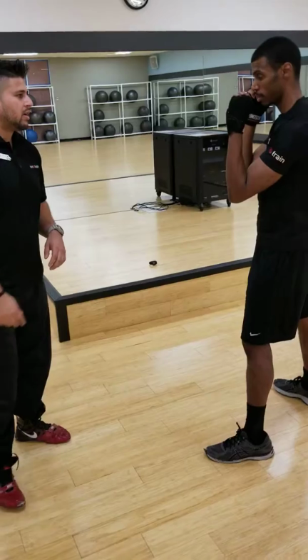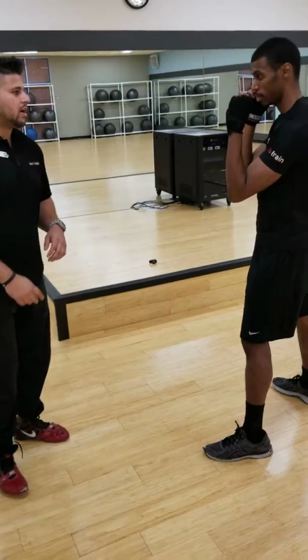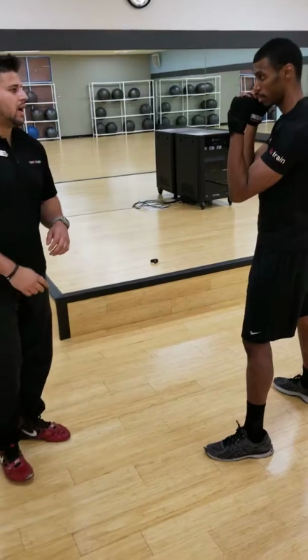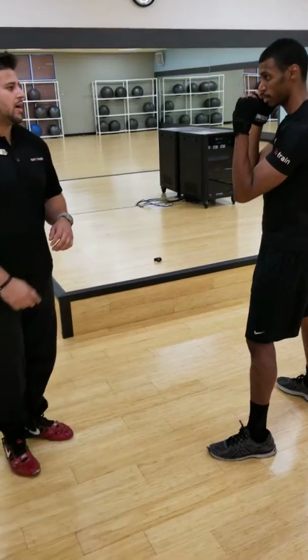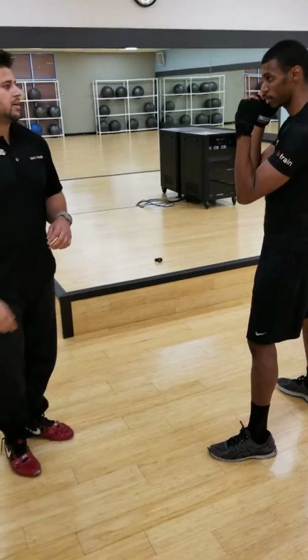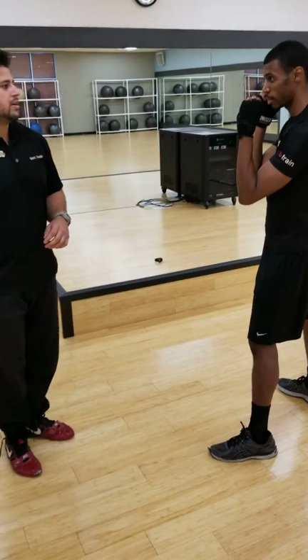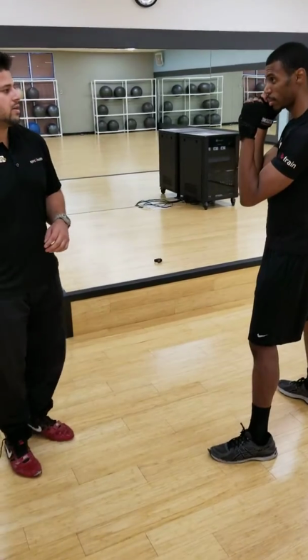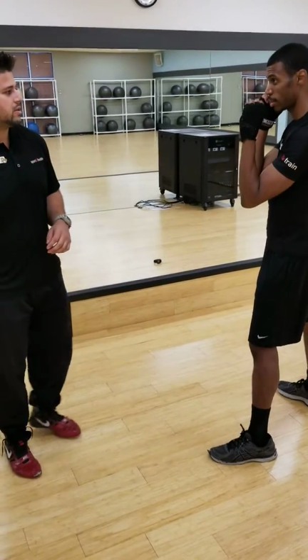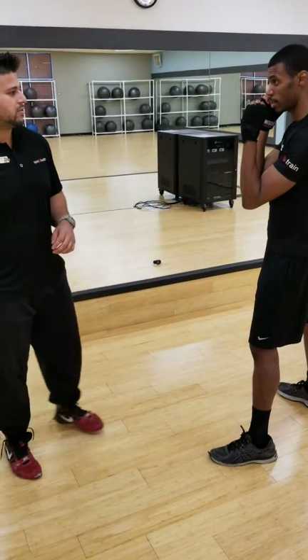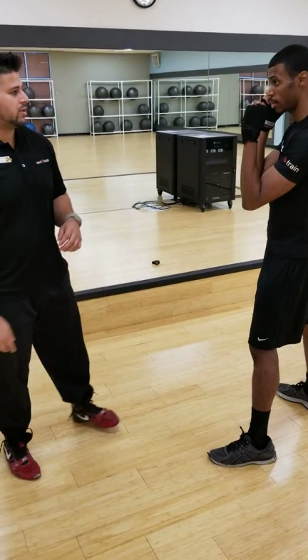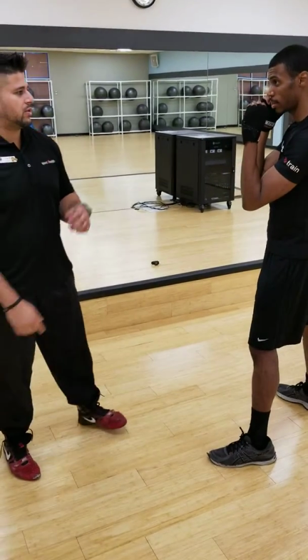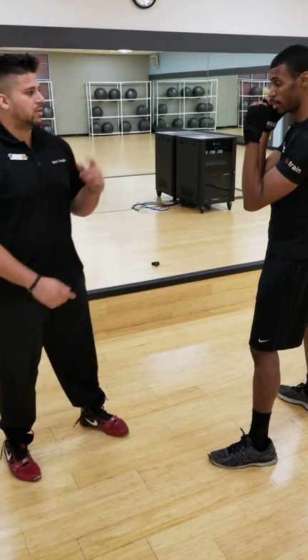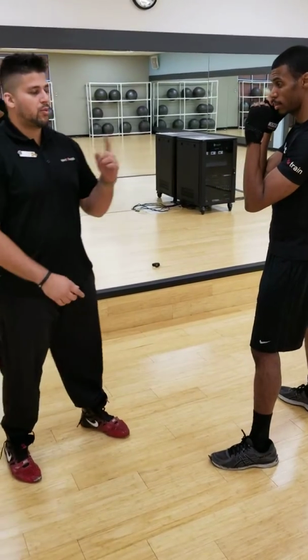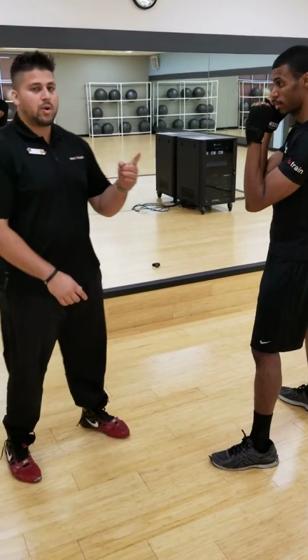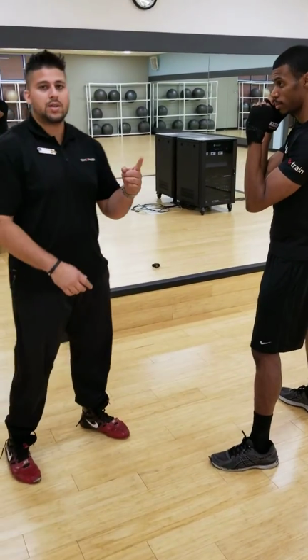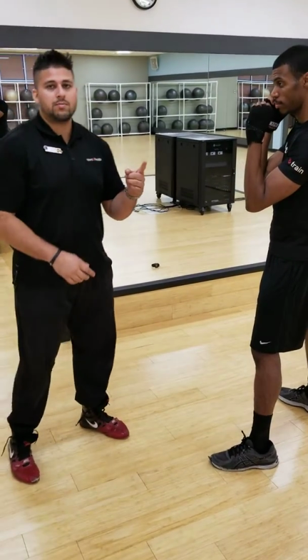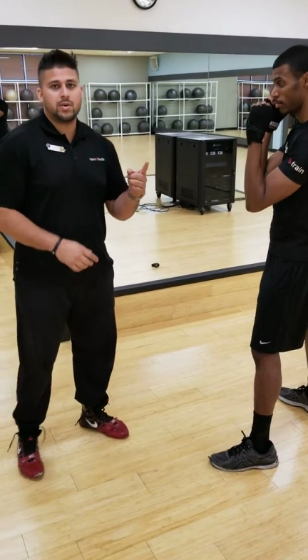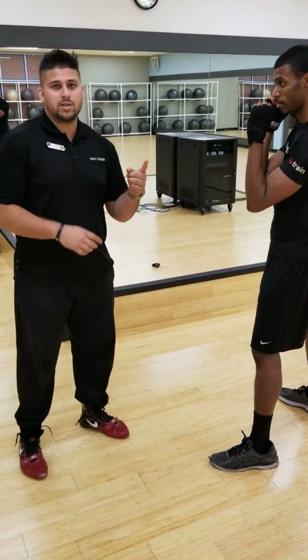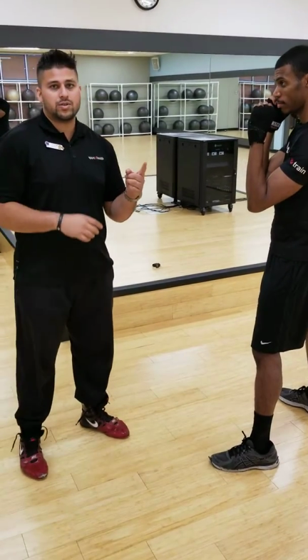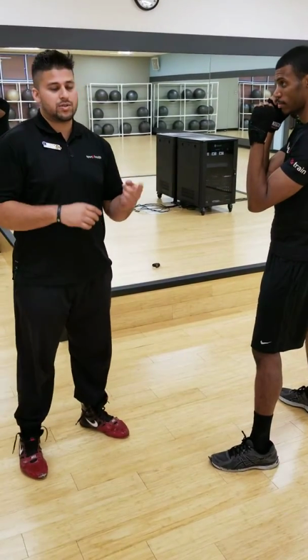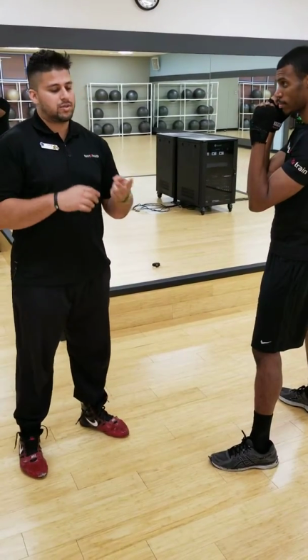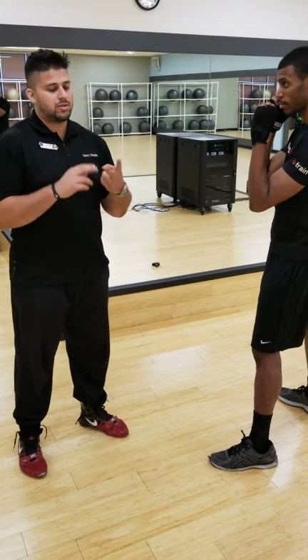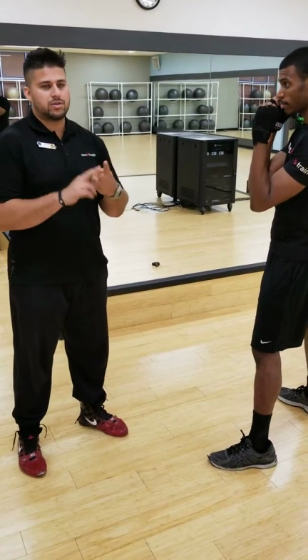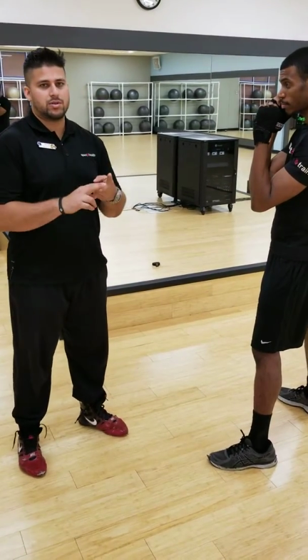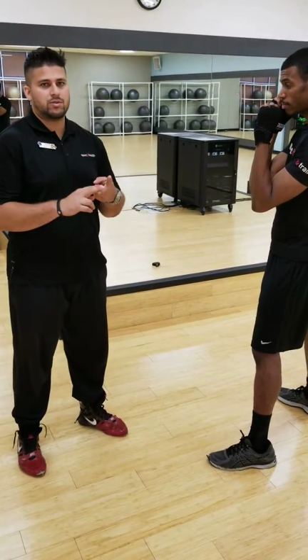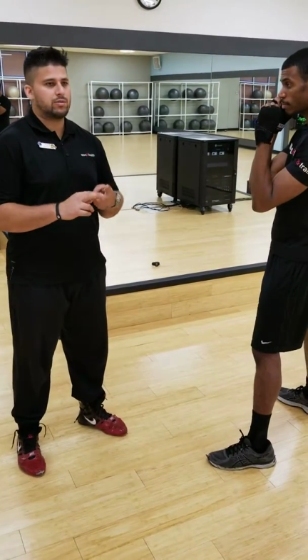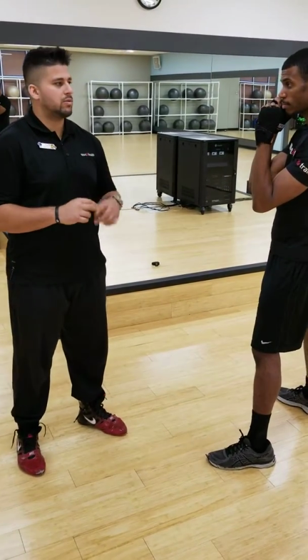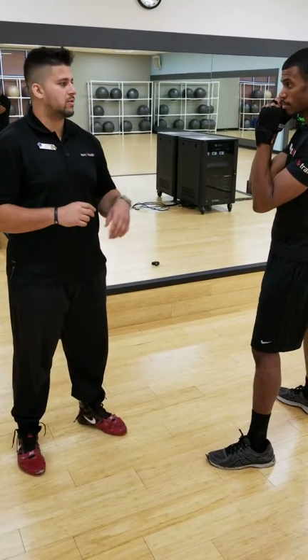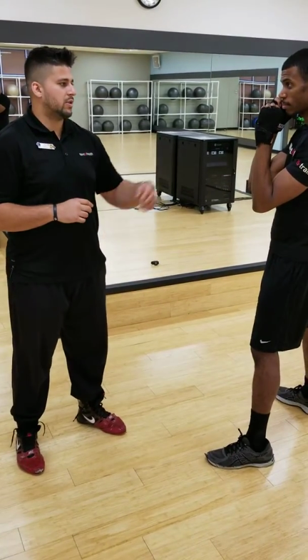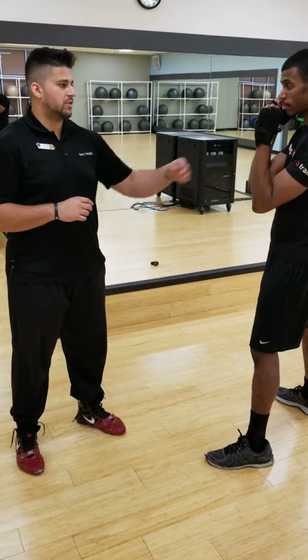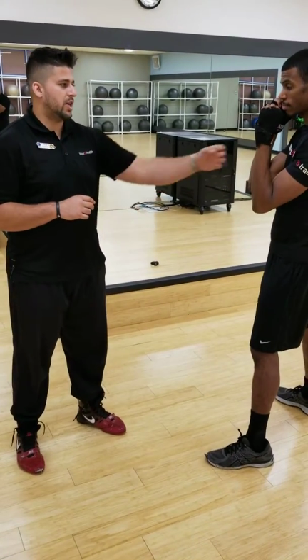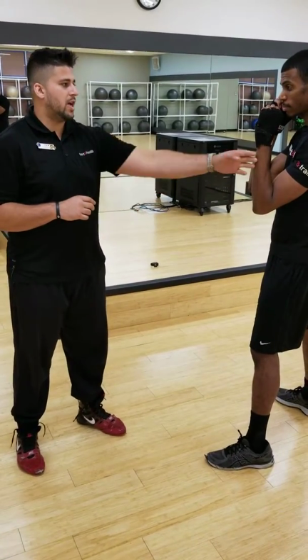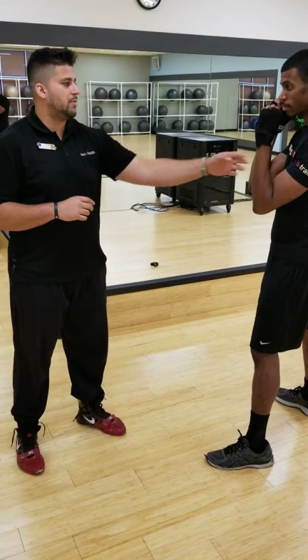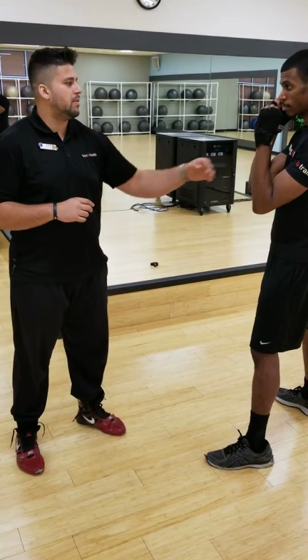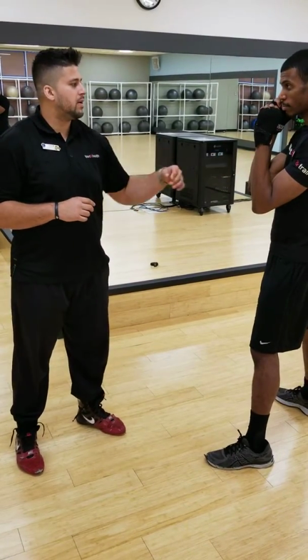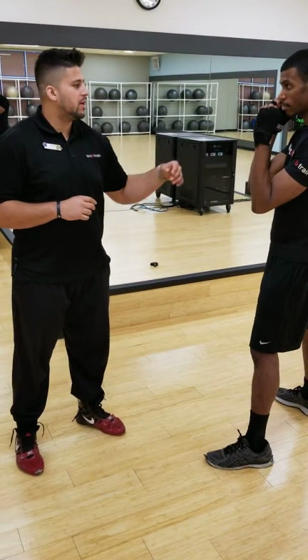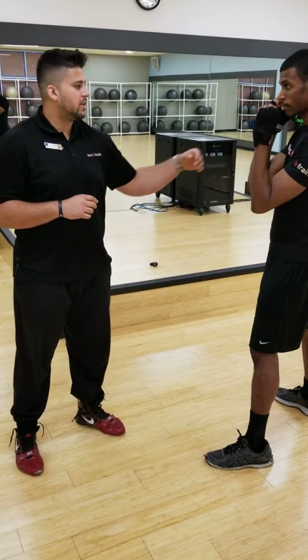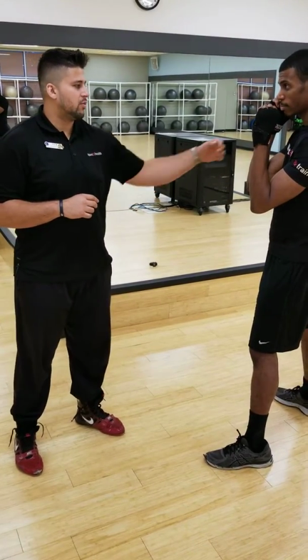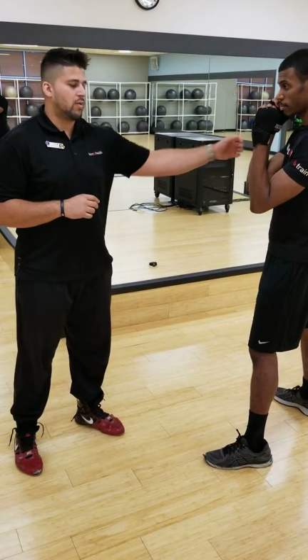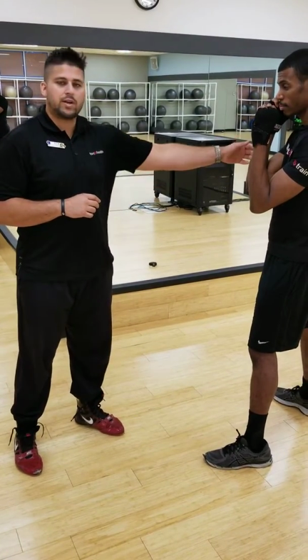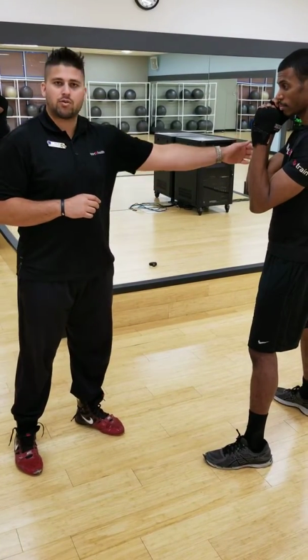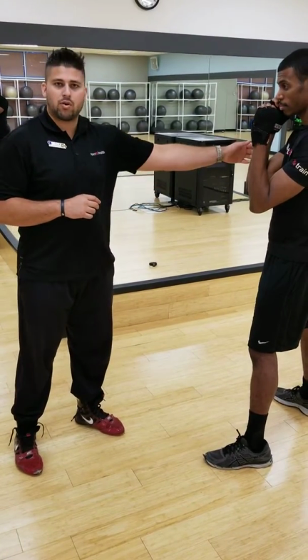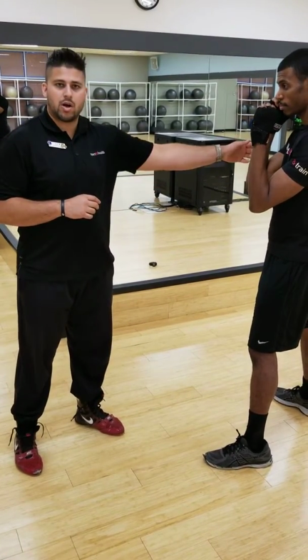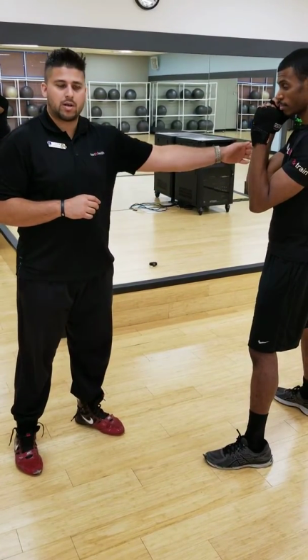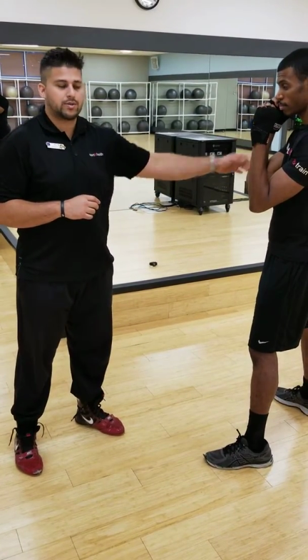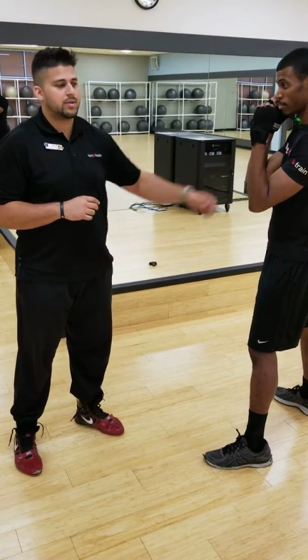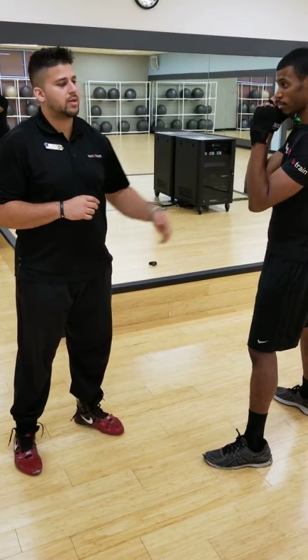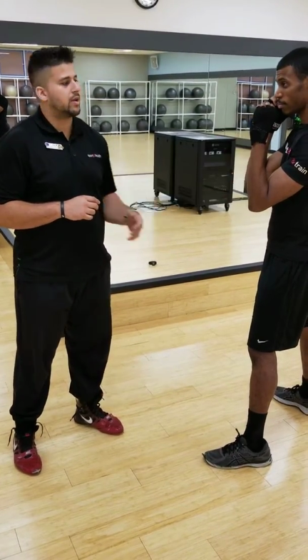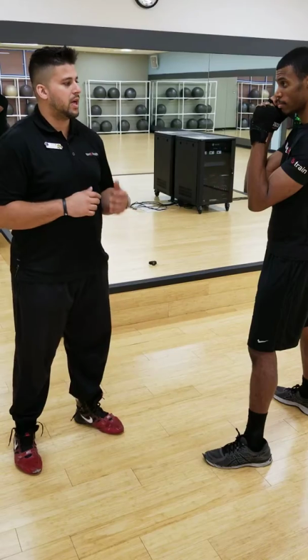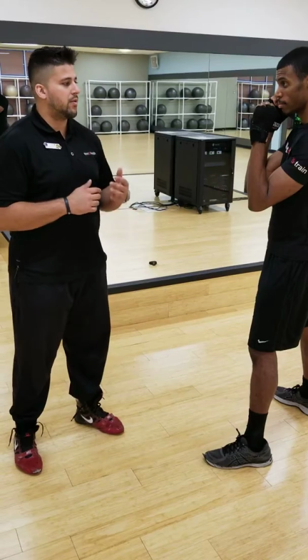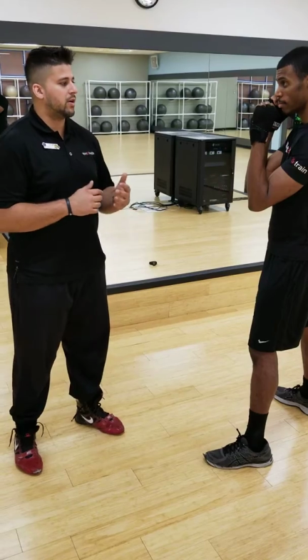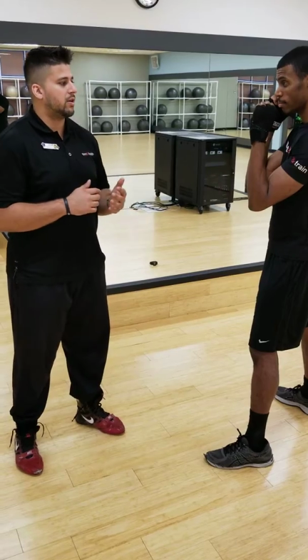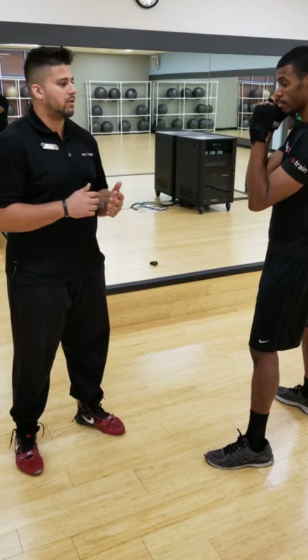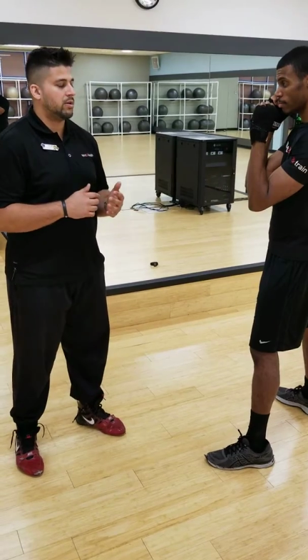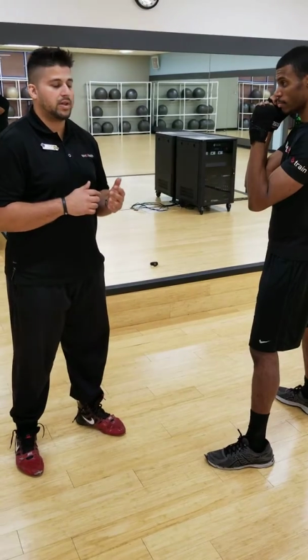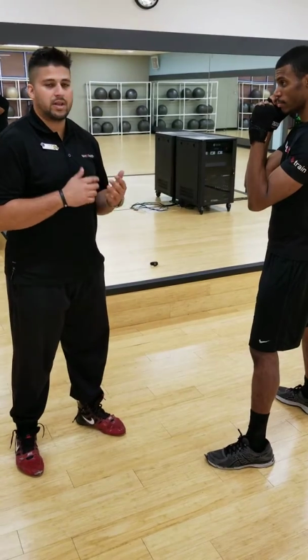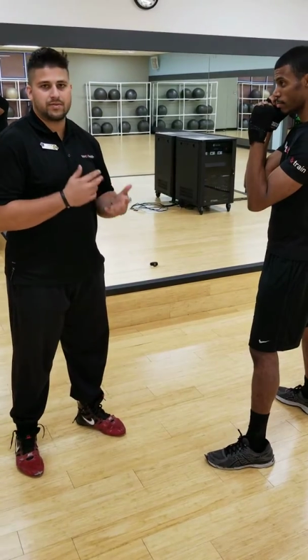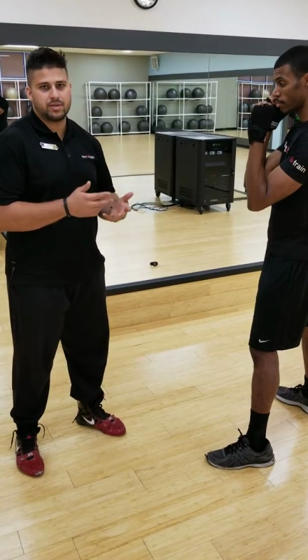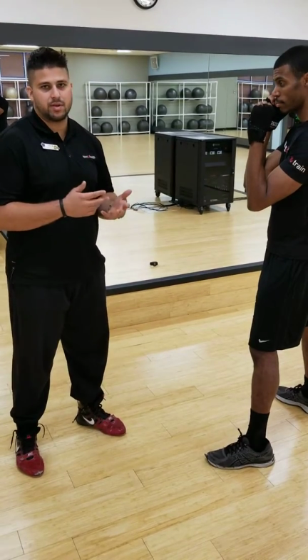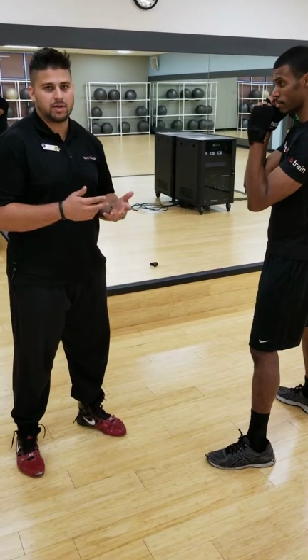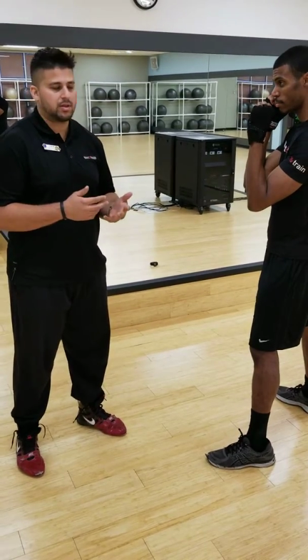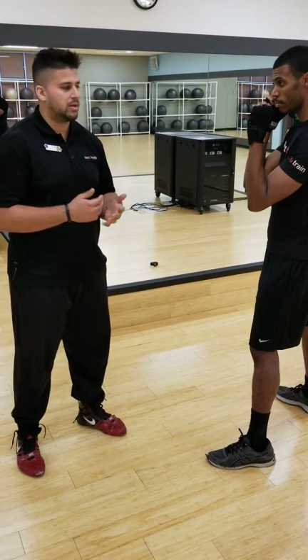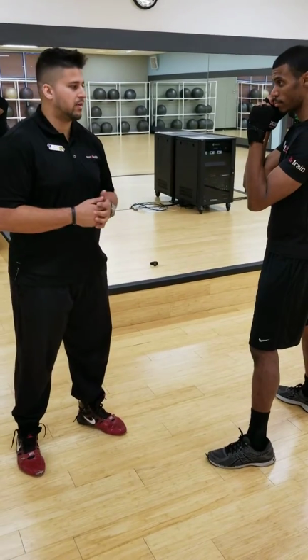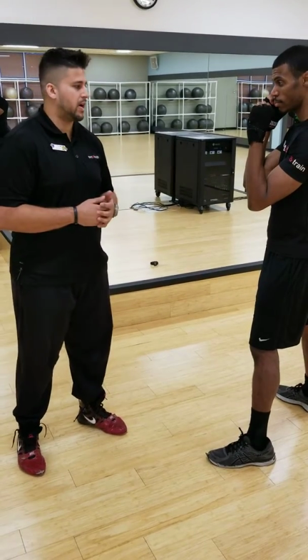All right, so we learned the one punch — the jab, the right cross — and now we're going to learn the left hook, okay?